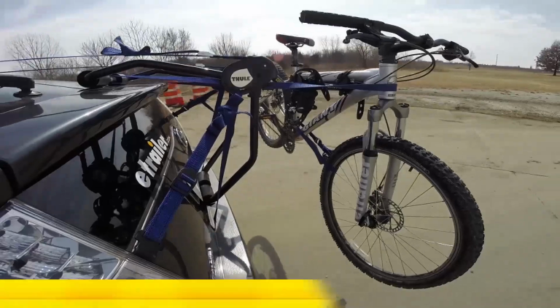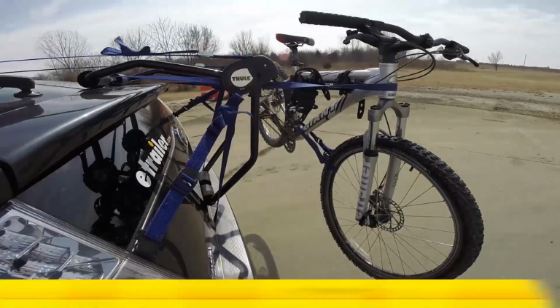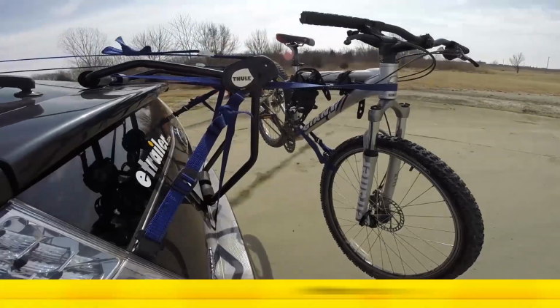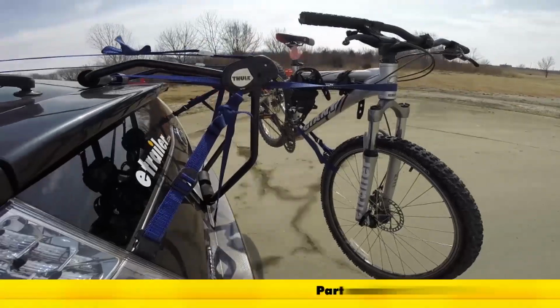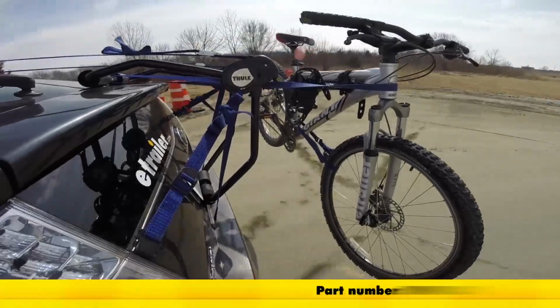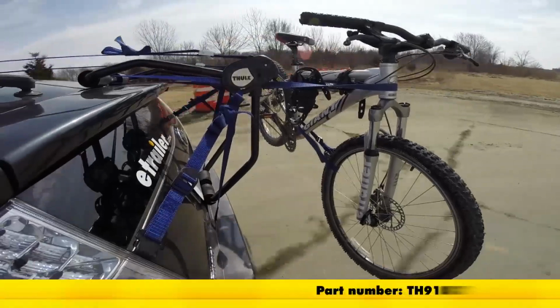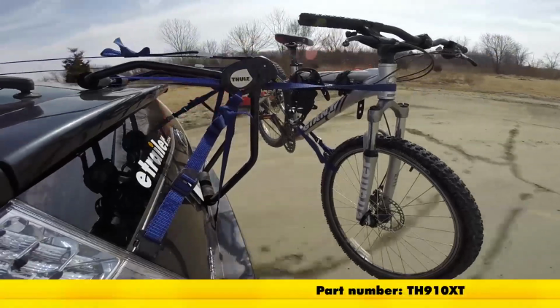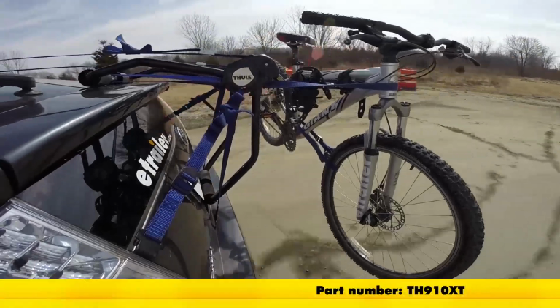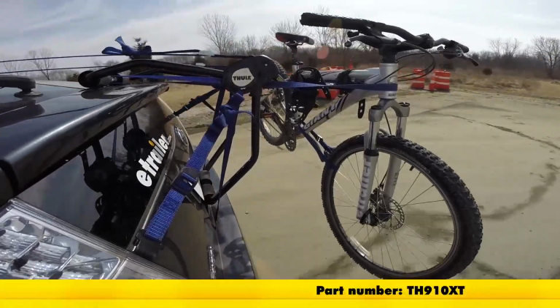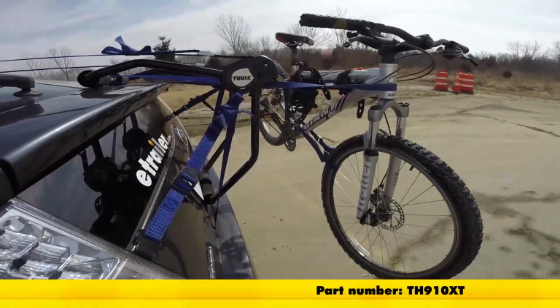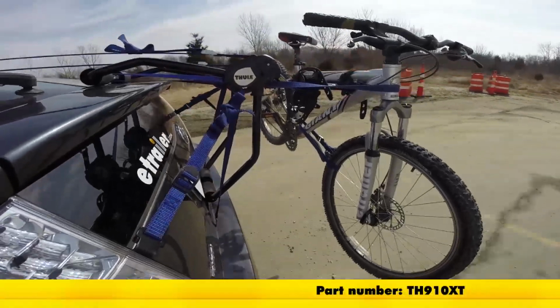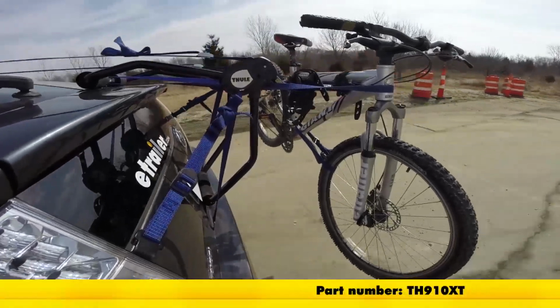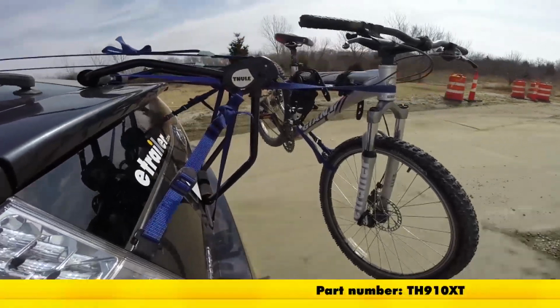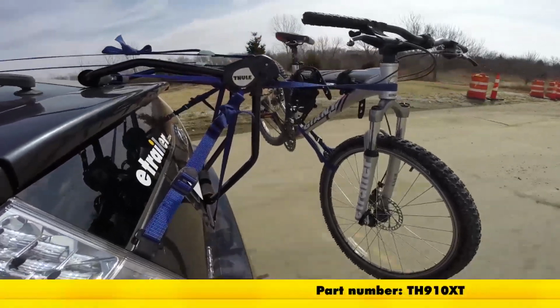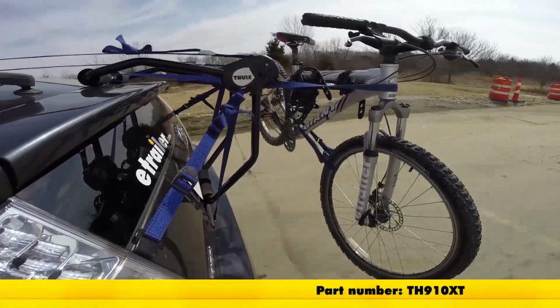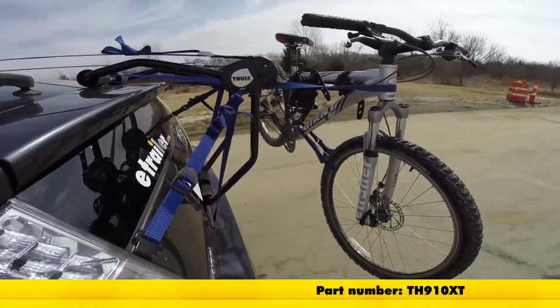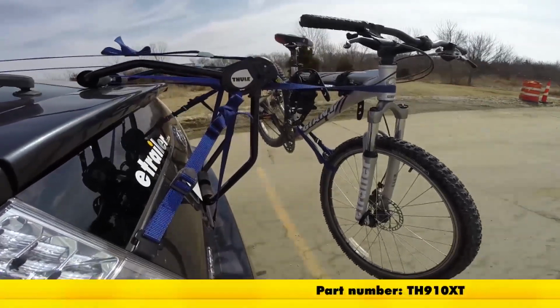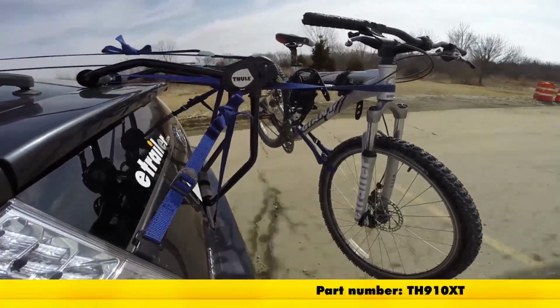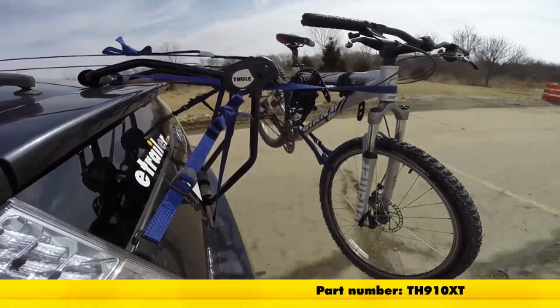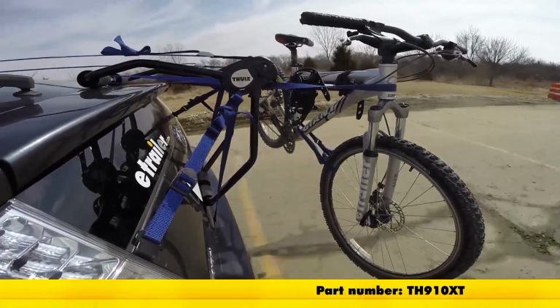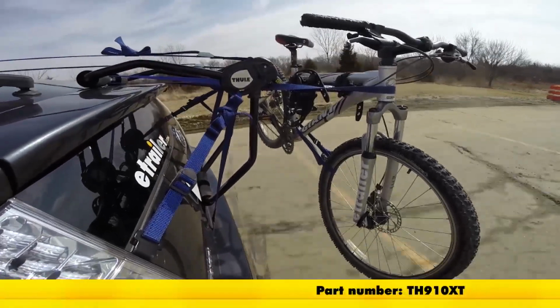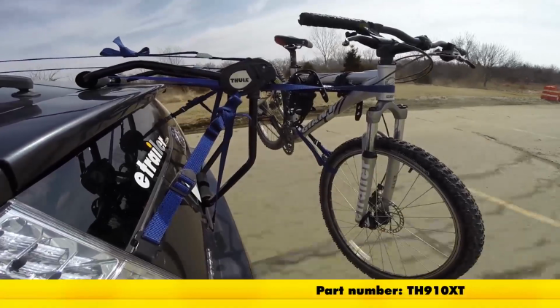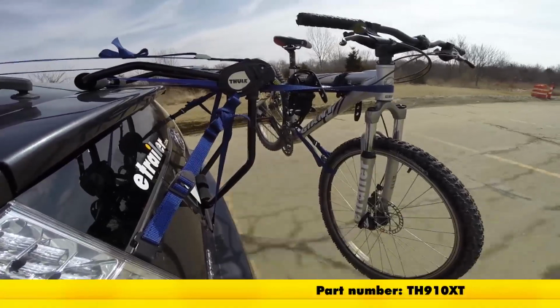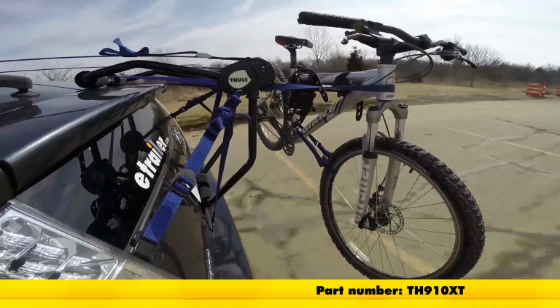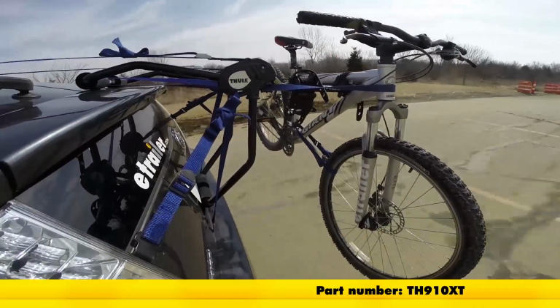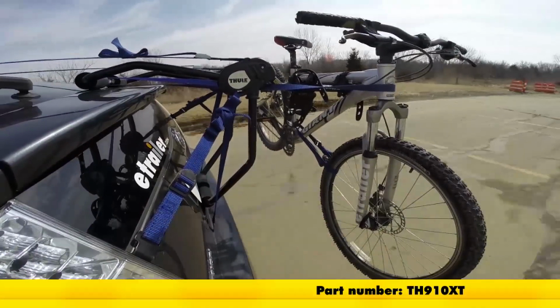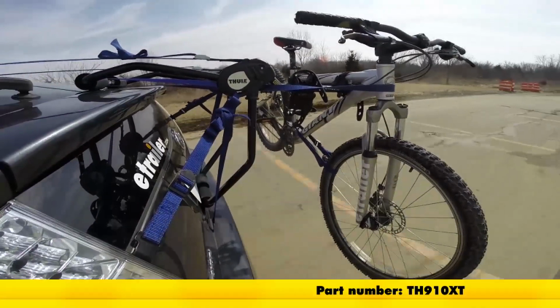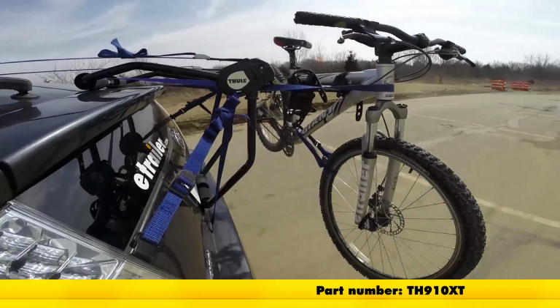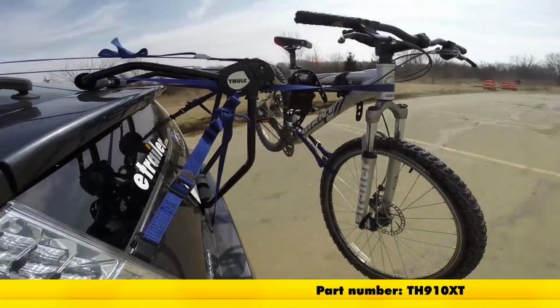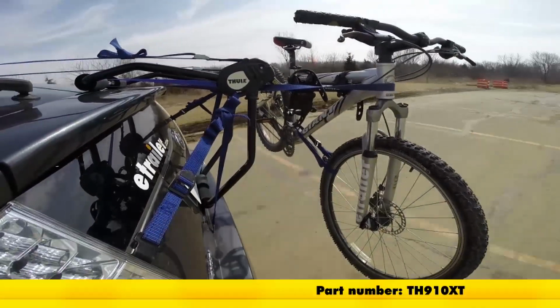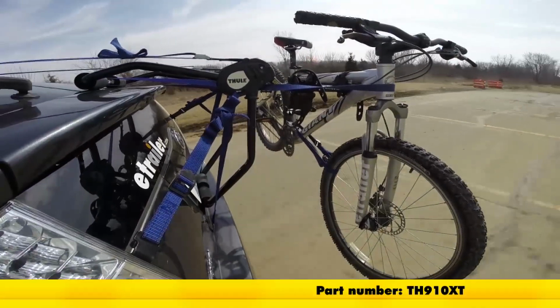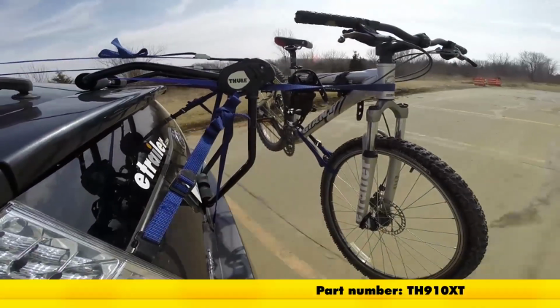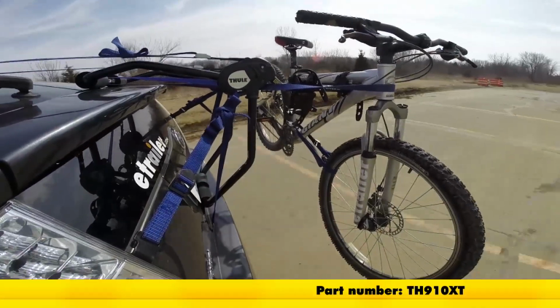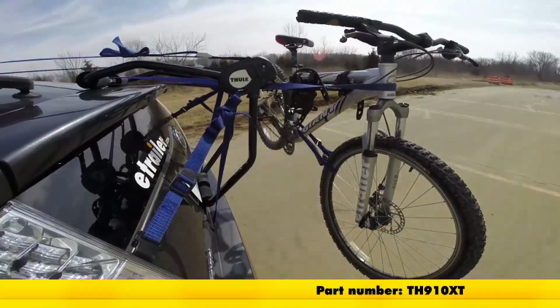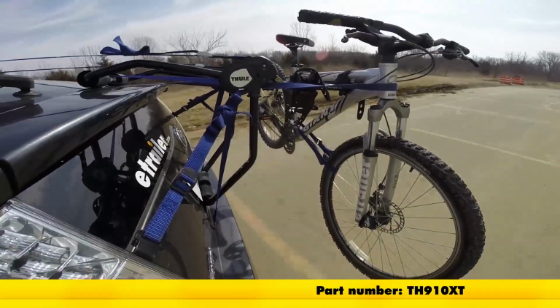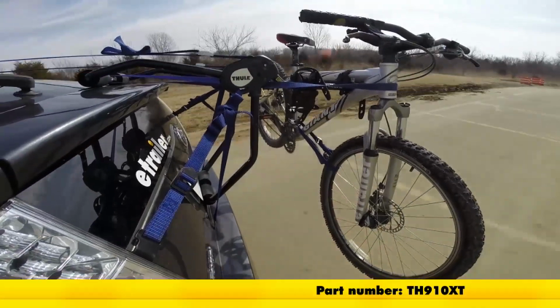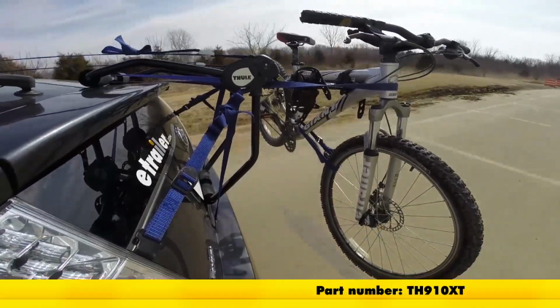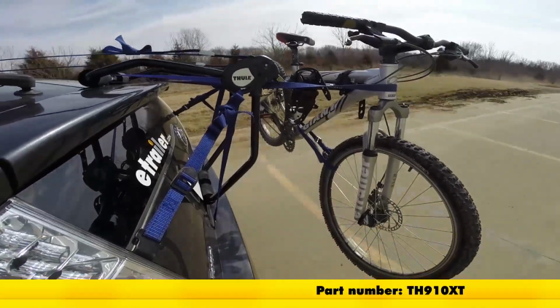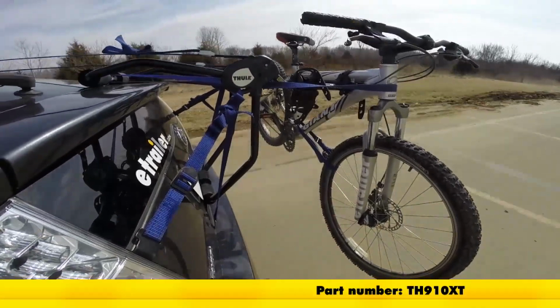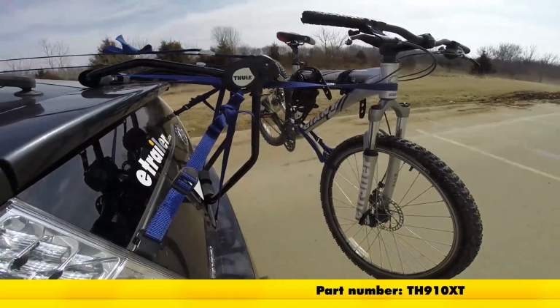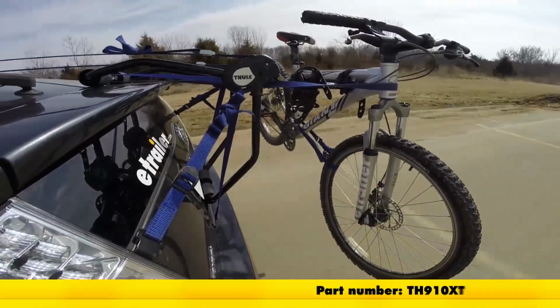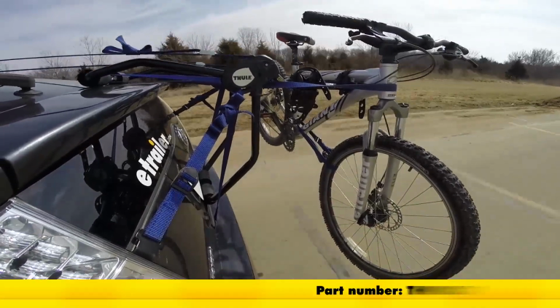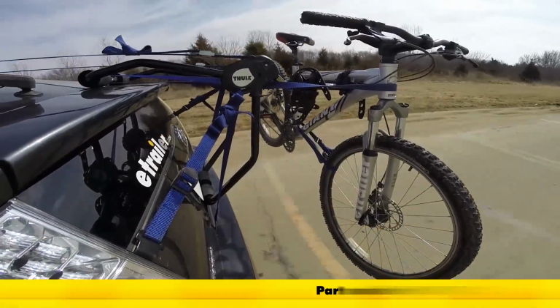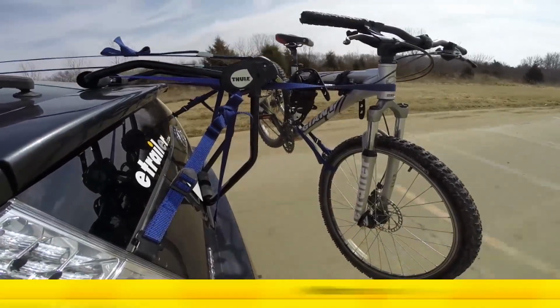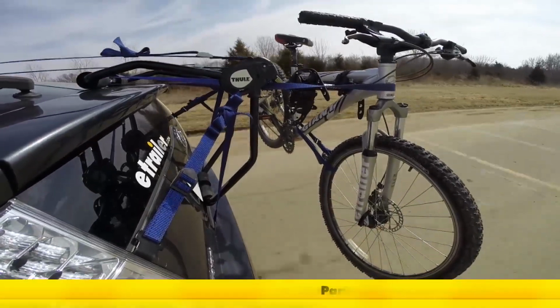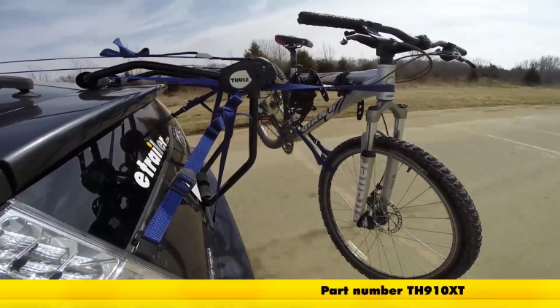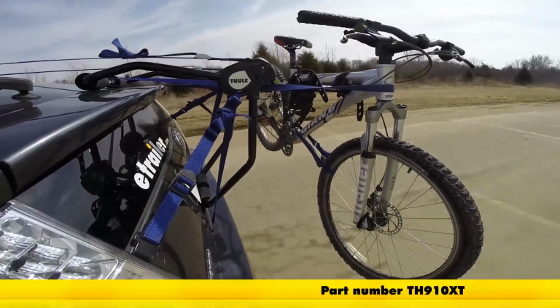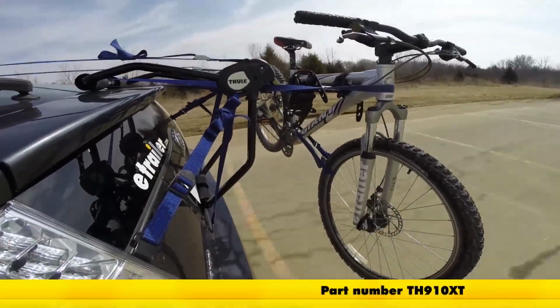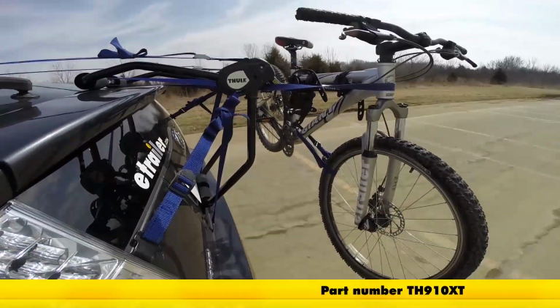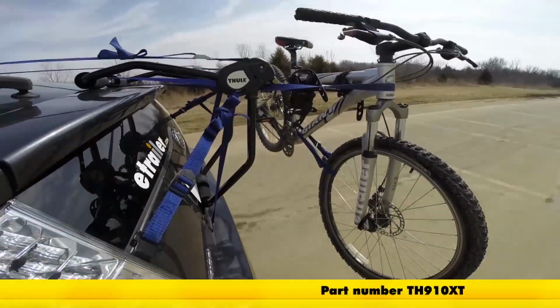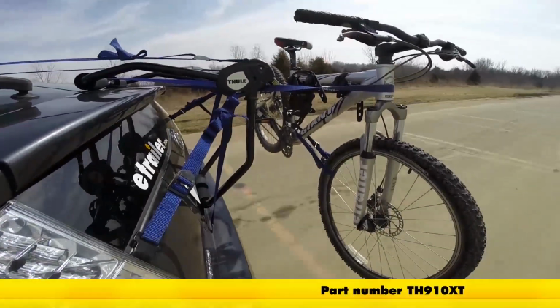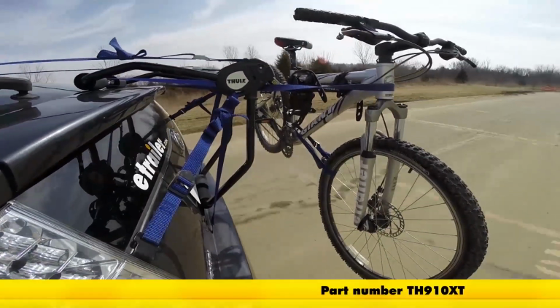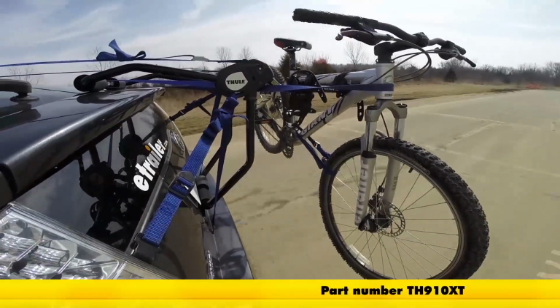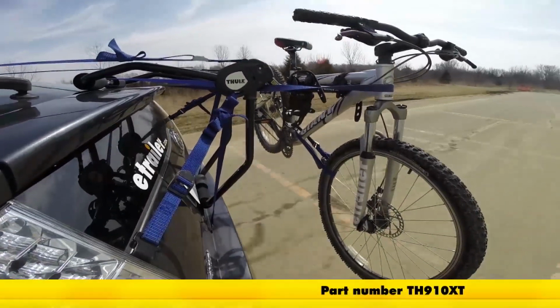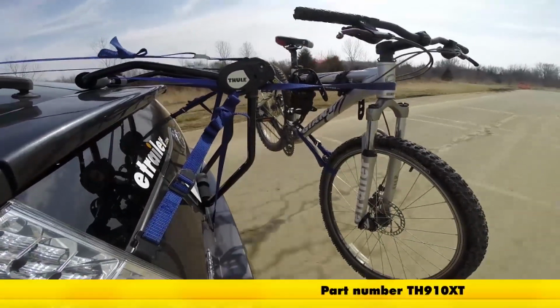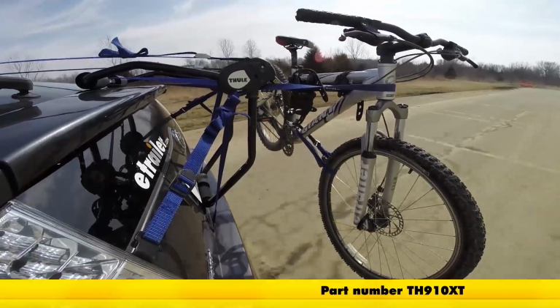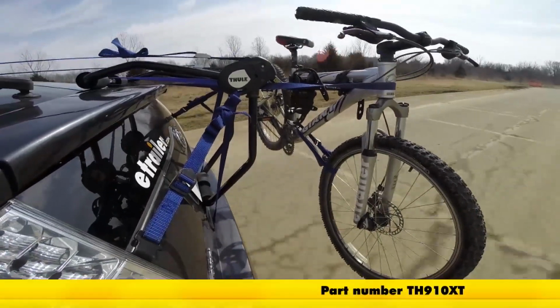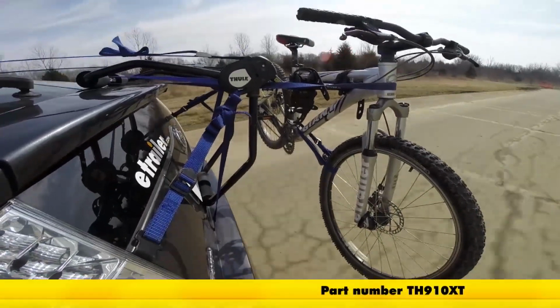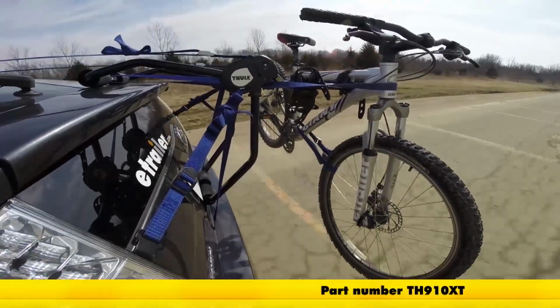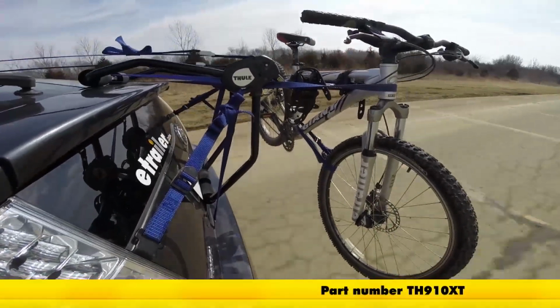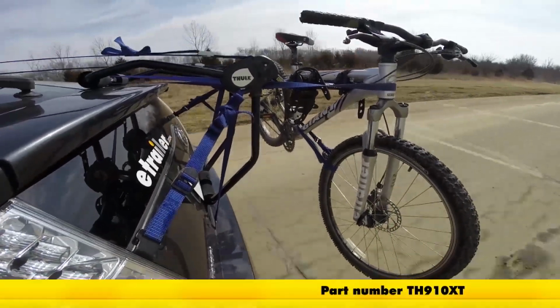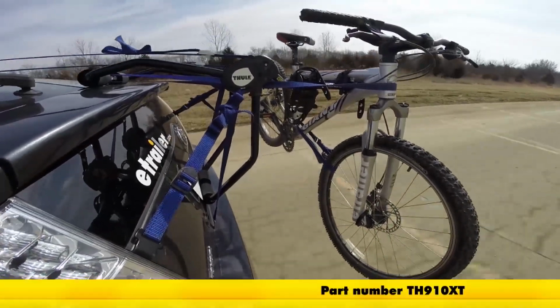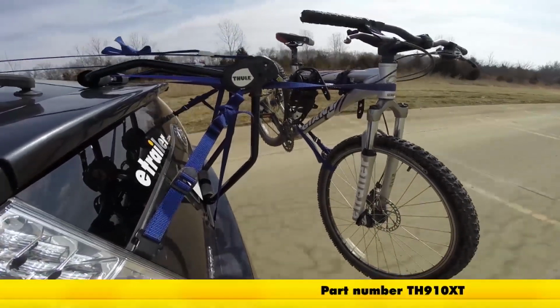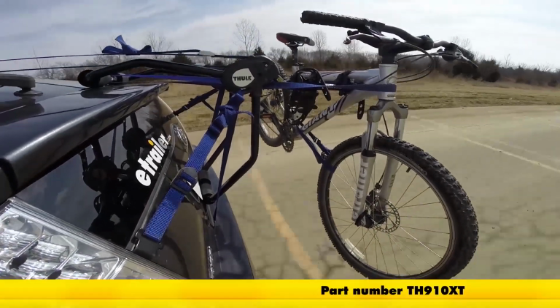Here it is on our test course. We'll start by going through the slalom. This is going to show us the side-to-side action, which simulates turning corners or evasive maneuvers.